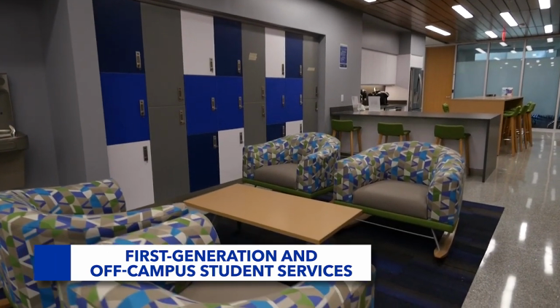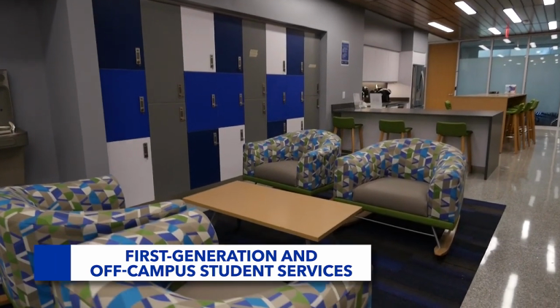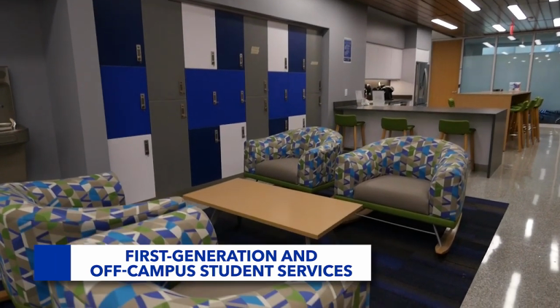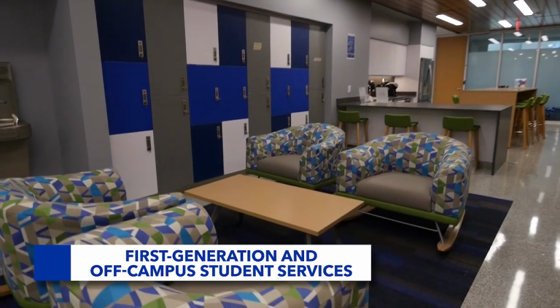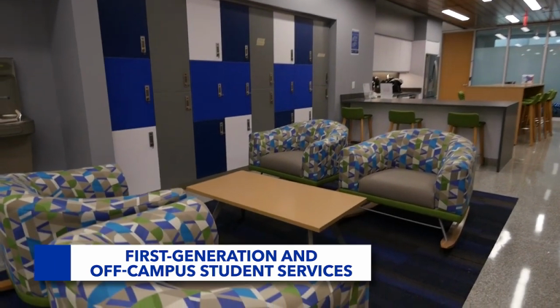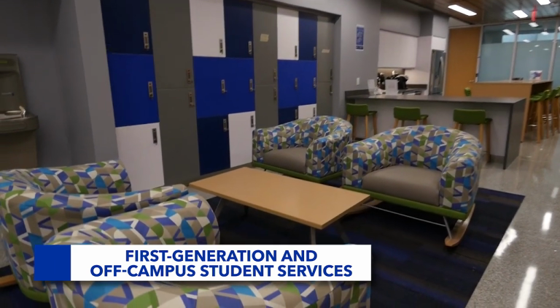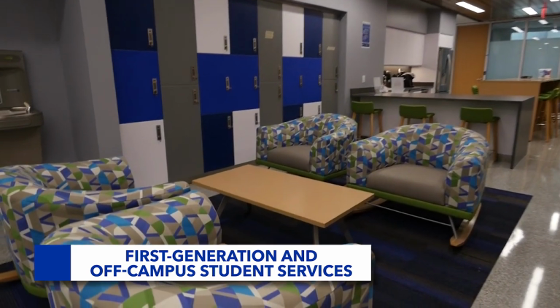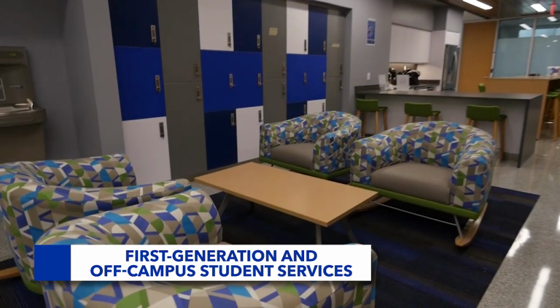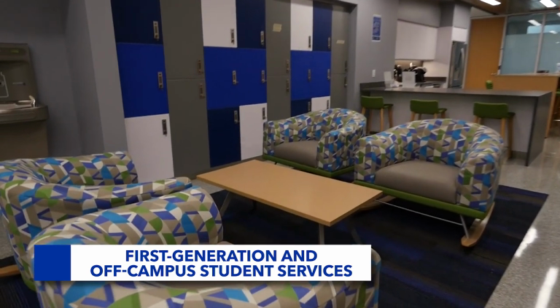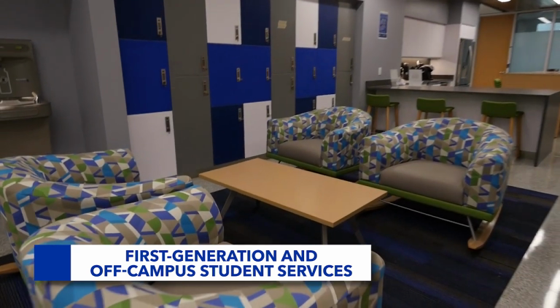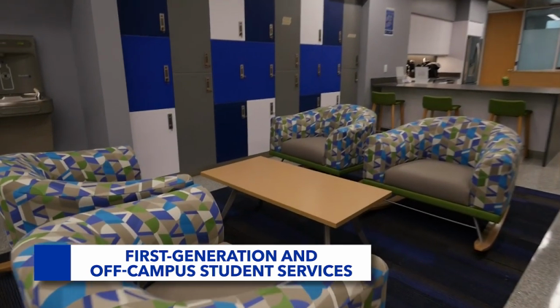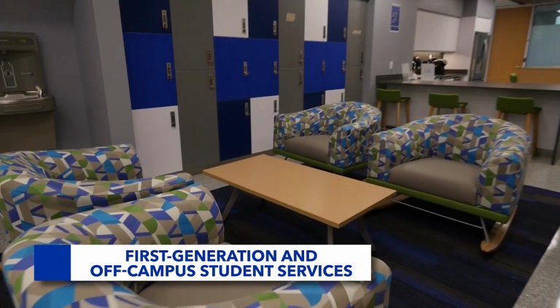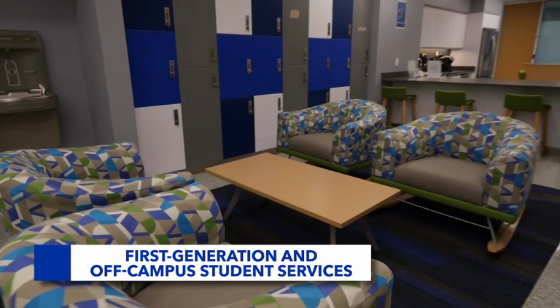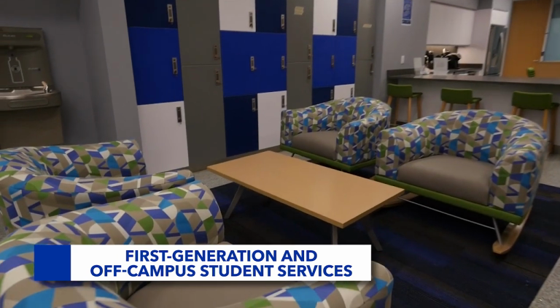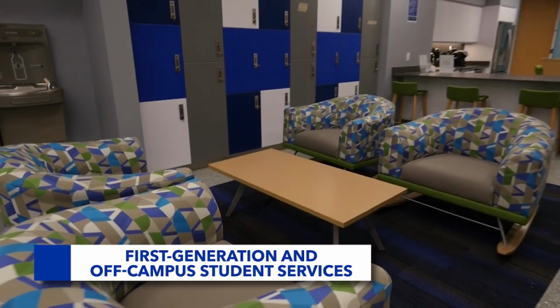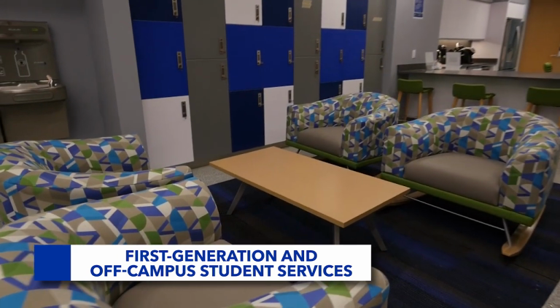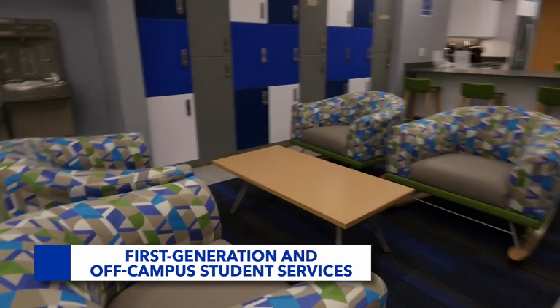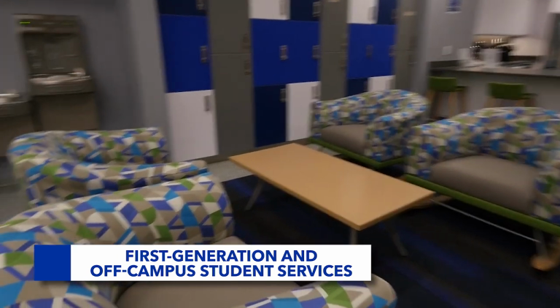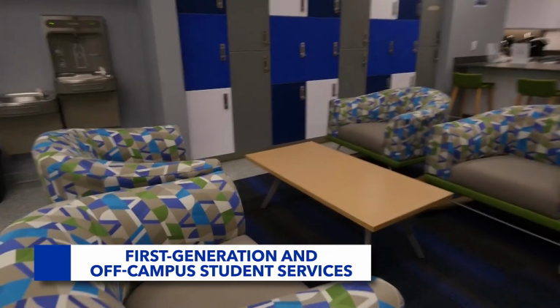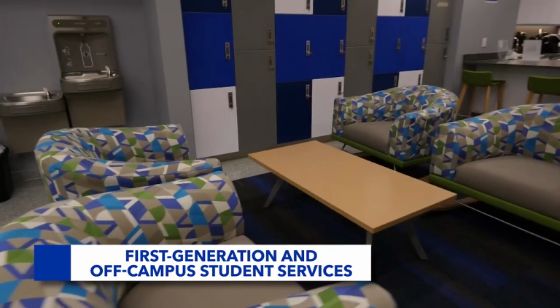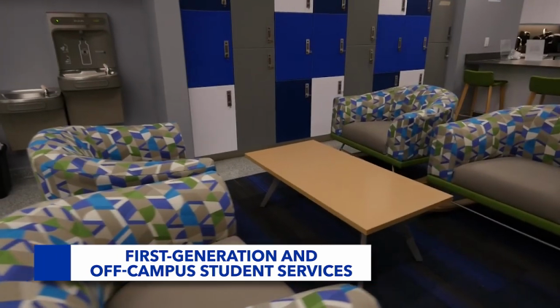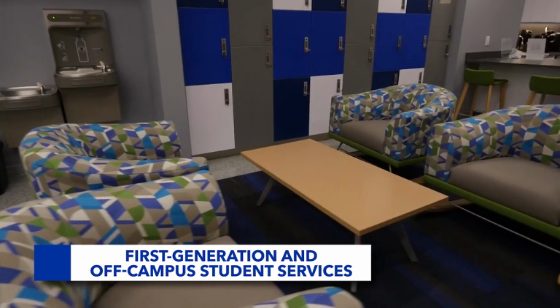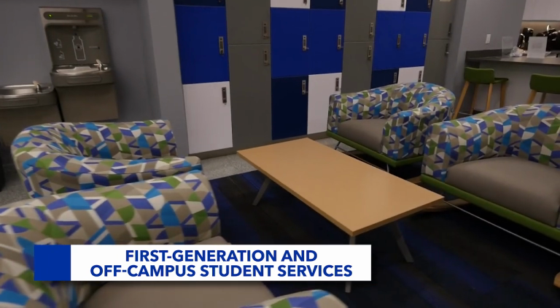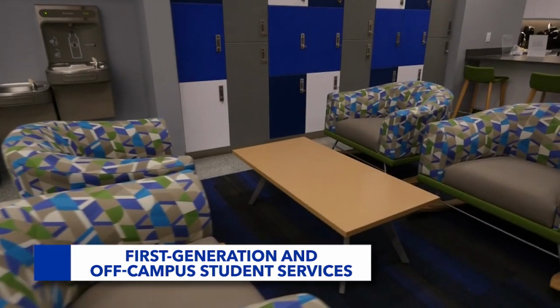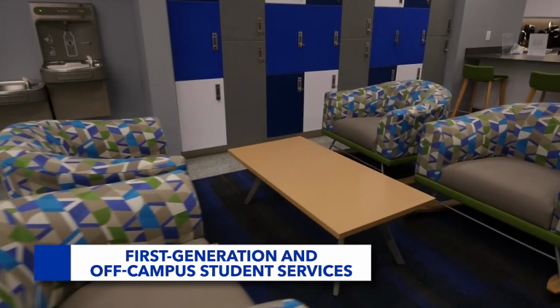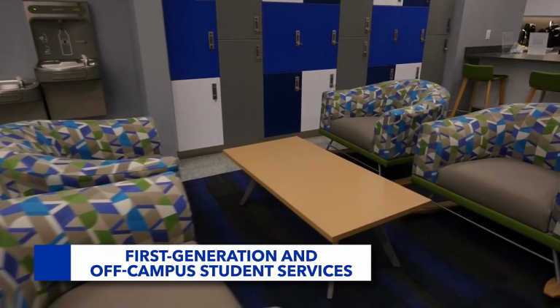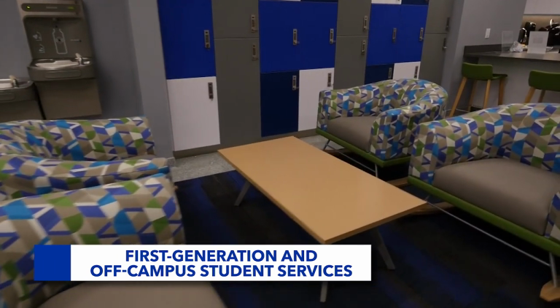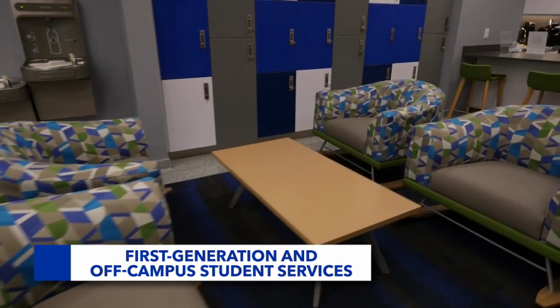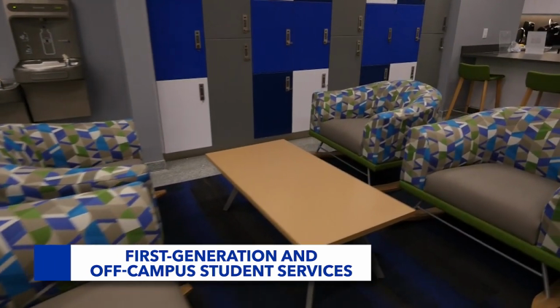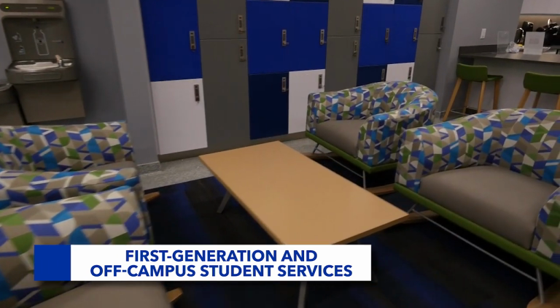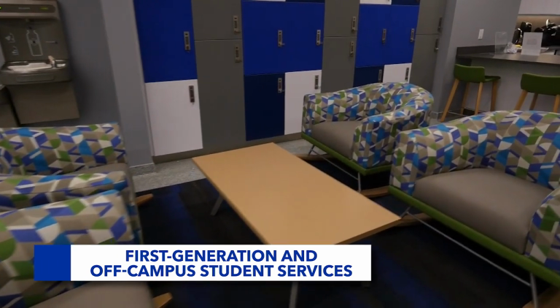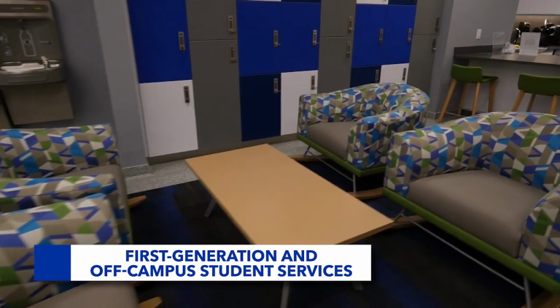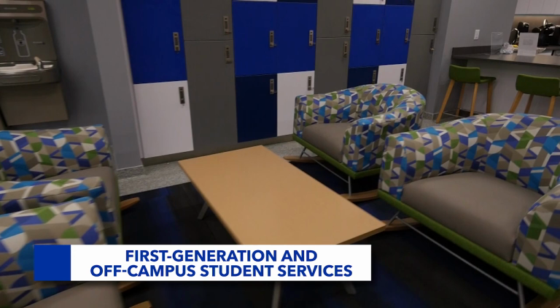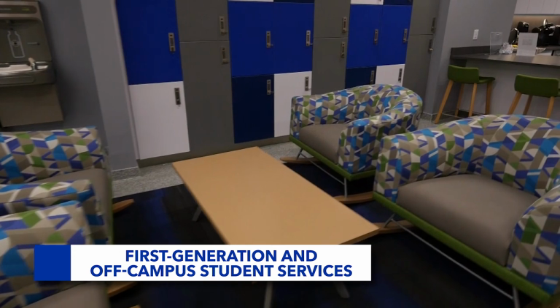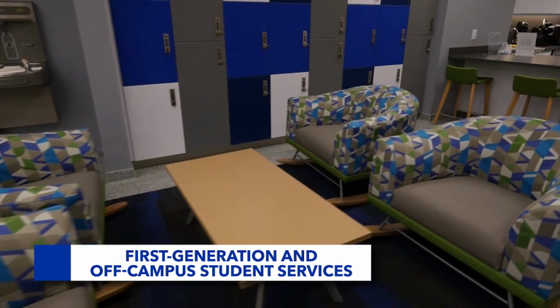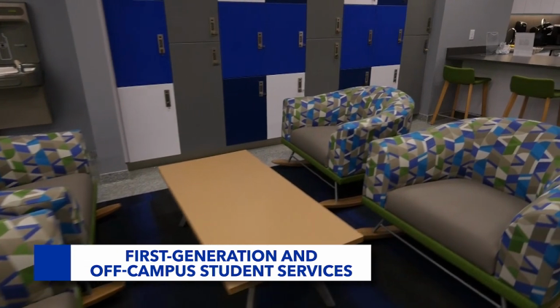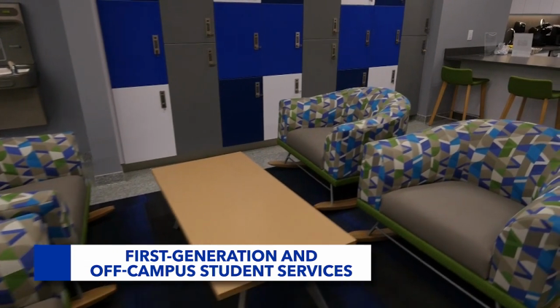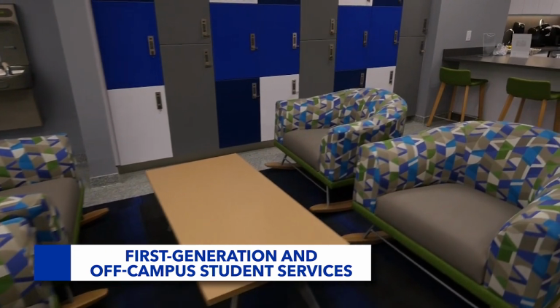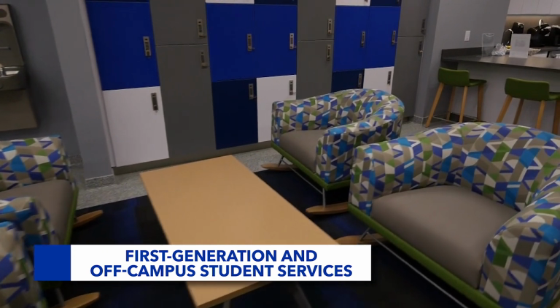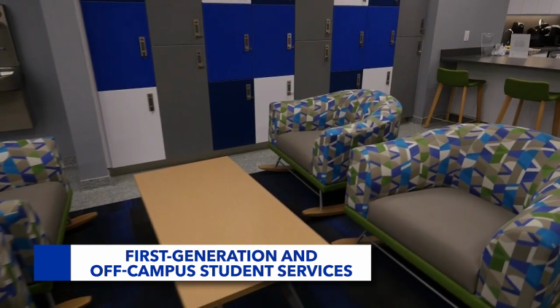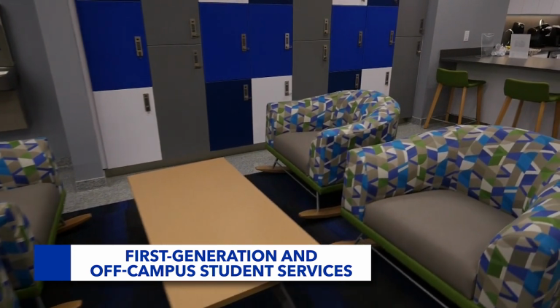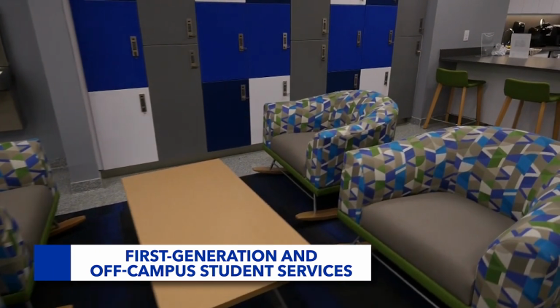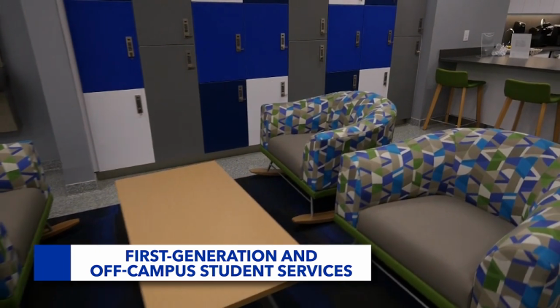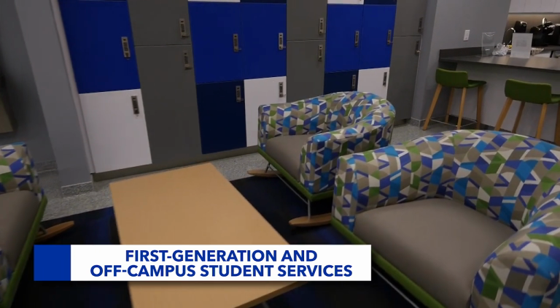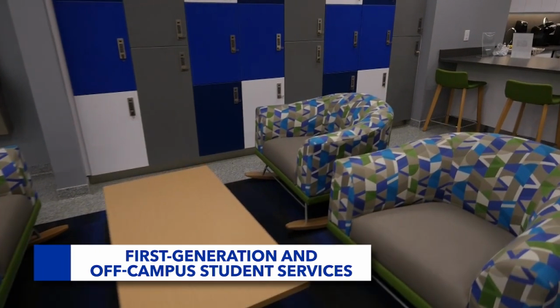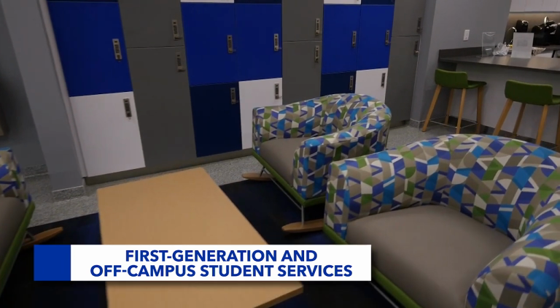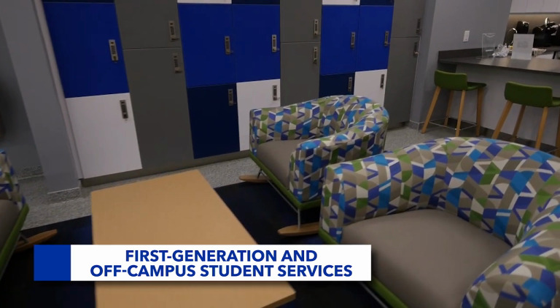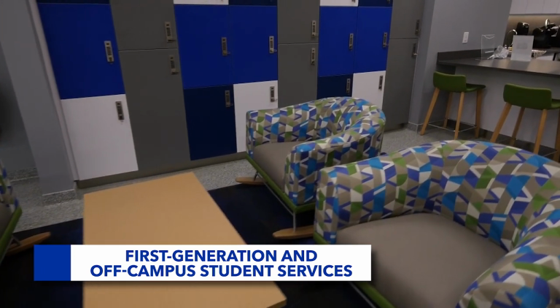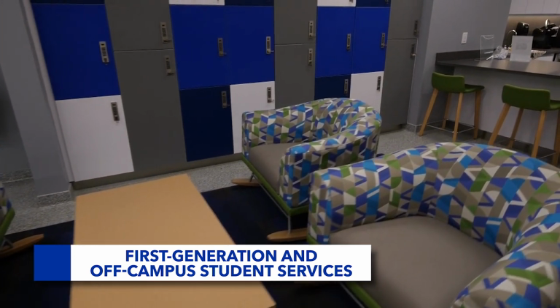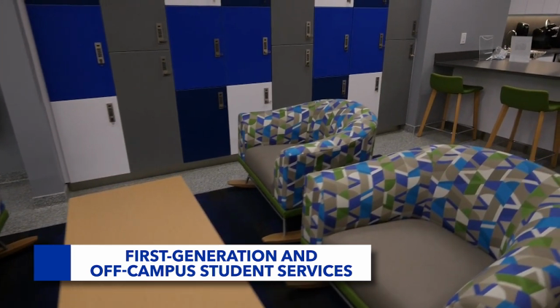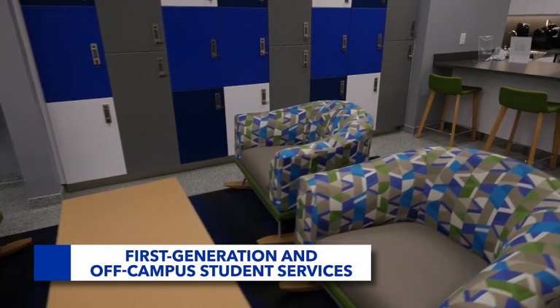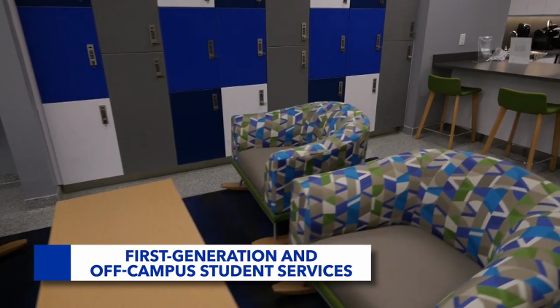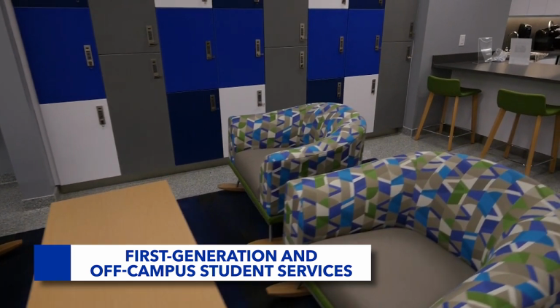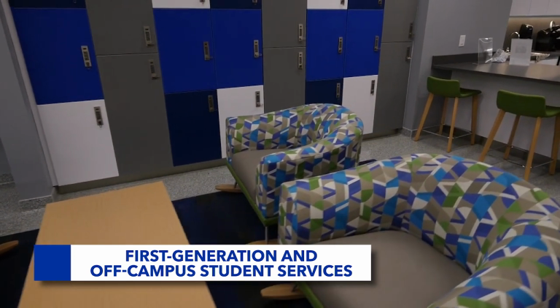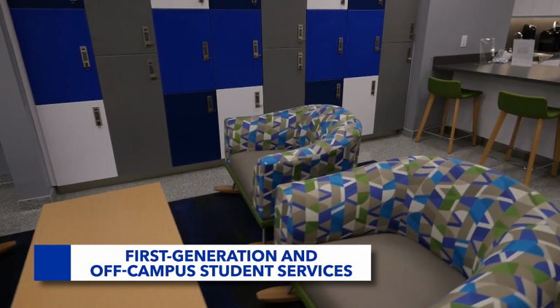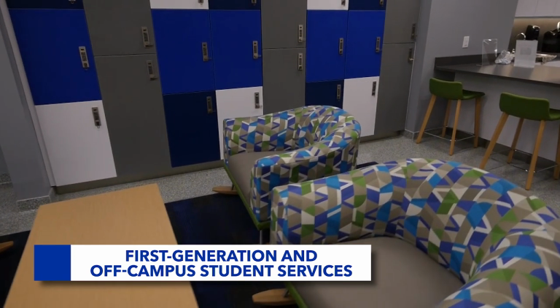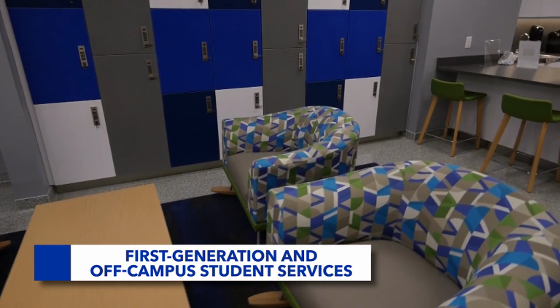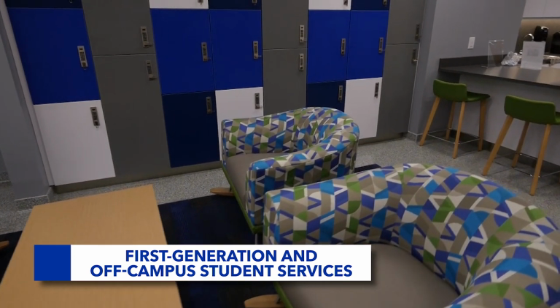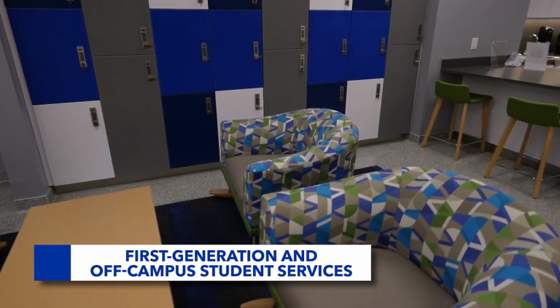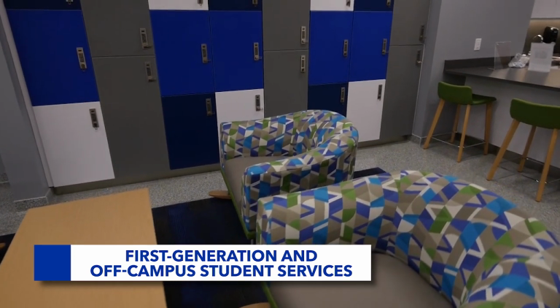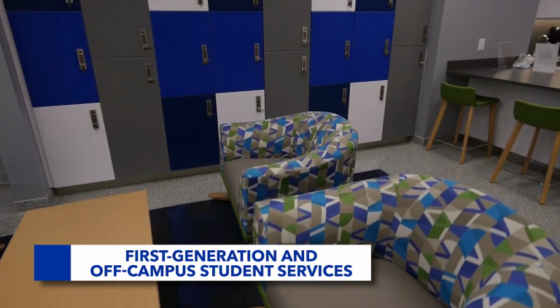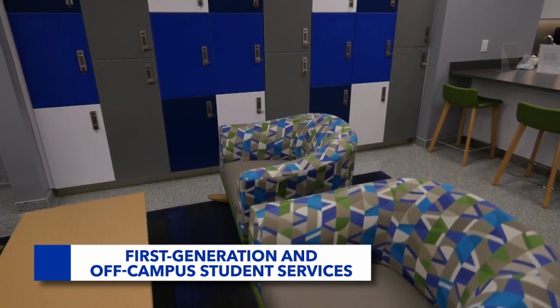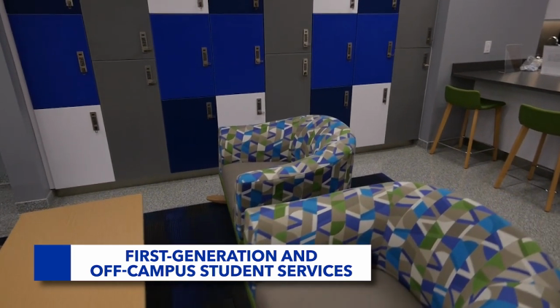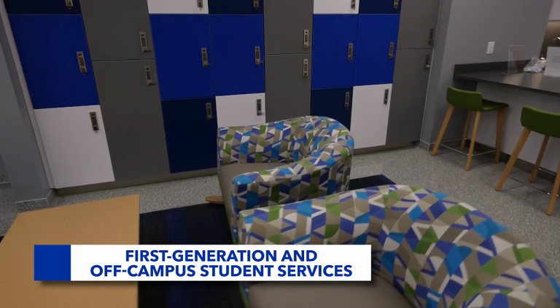Off Campus Student Advising provides an advisor to help students who live off campus connect to the community and navigate obstacles.